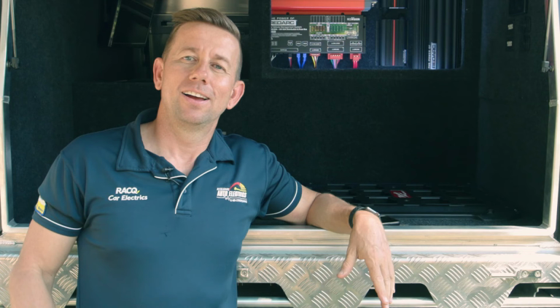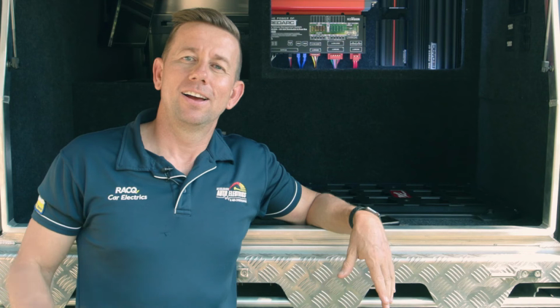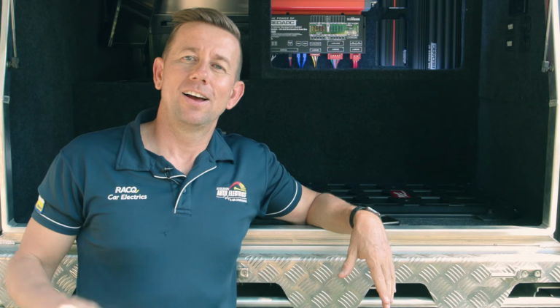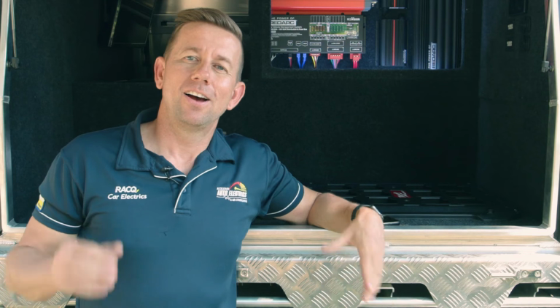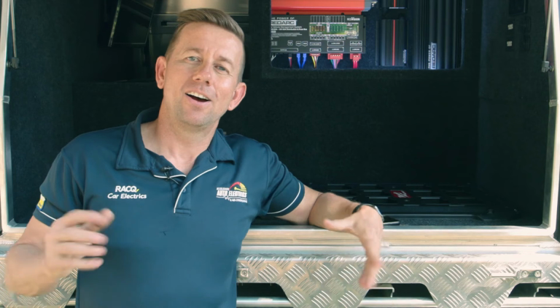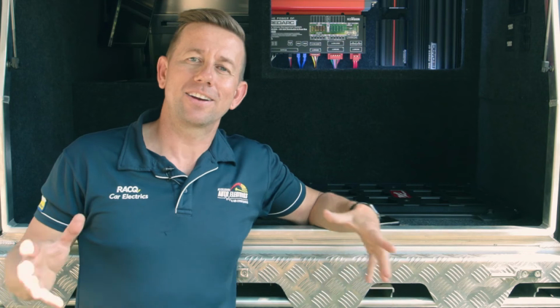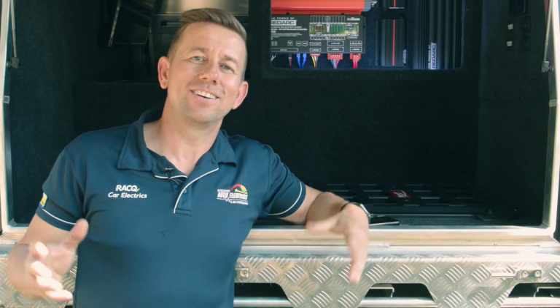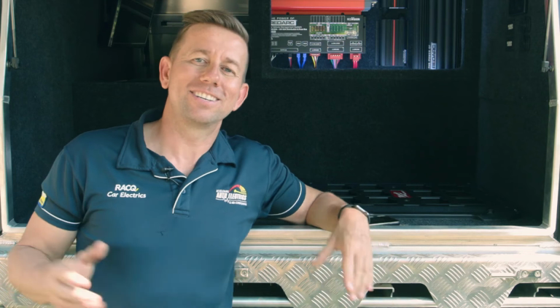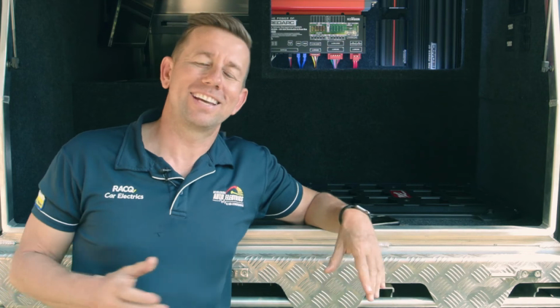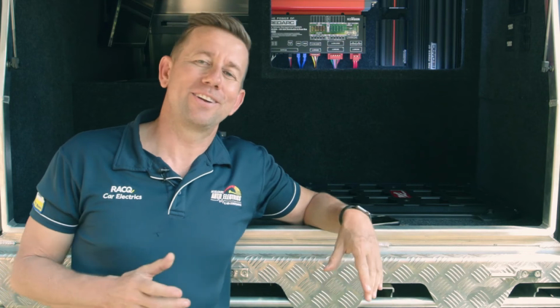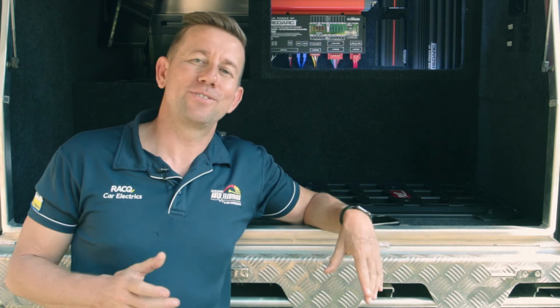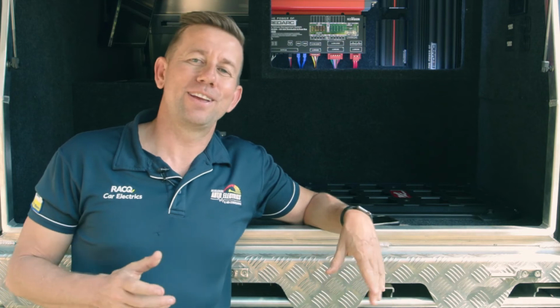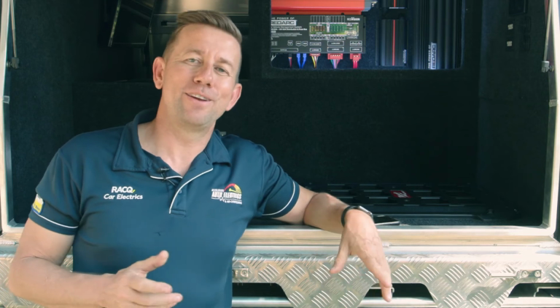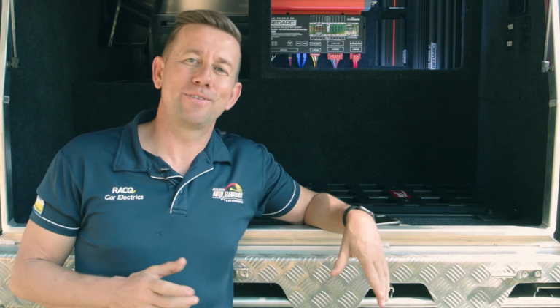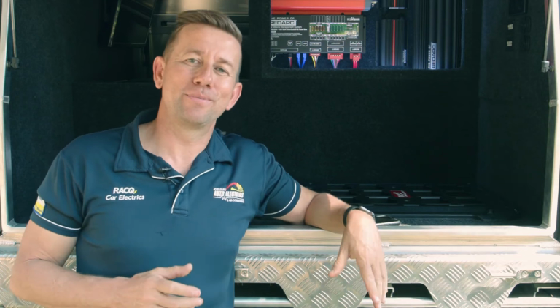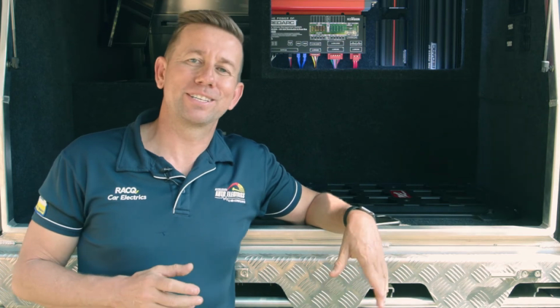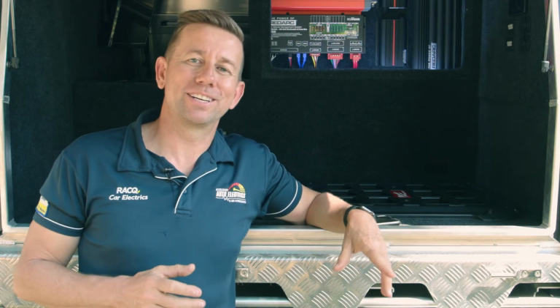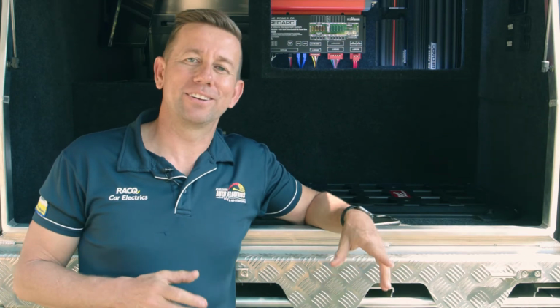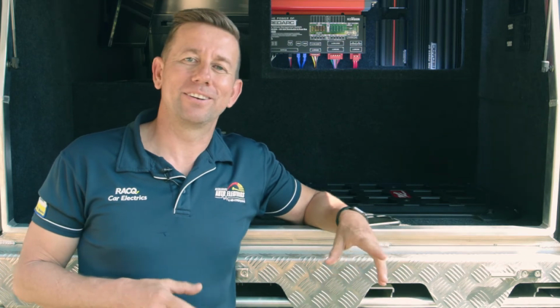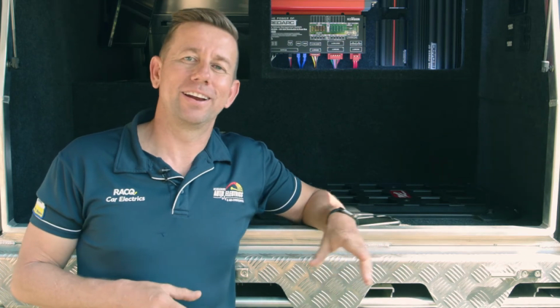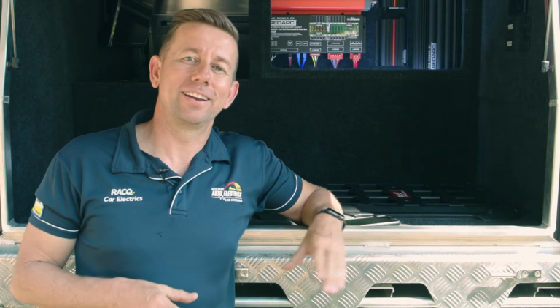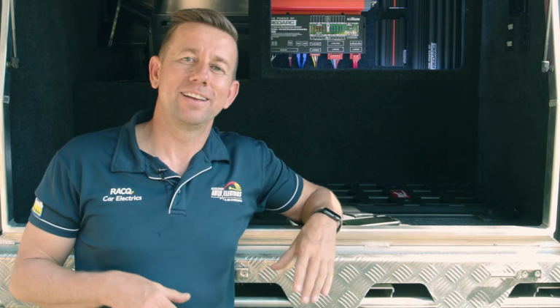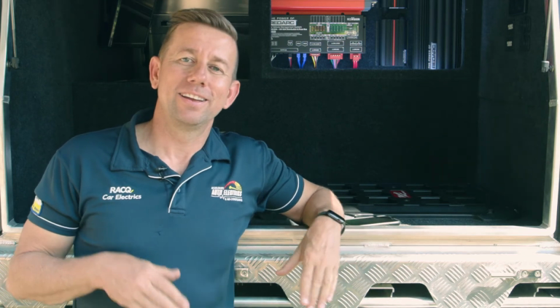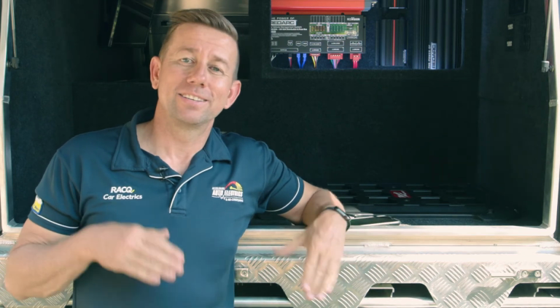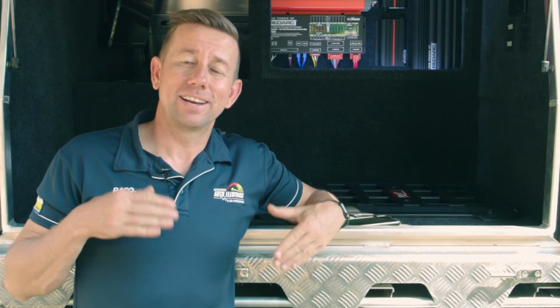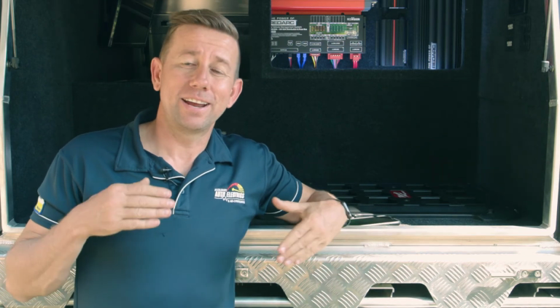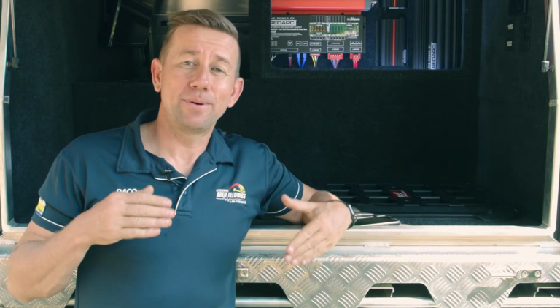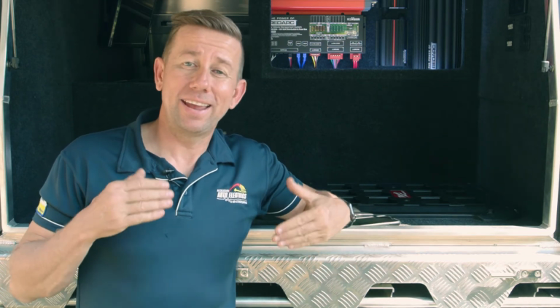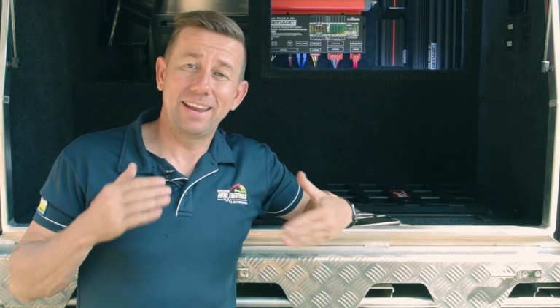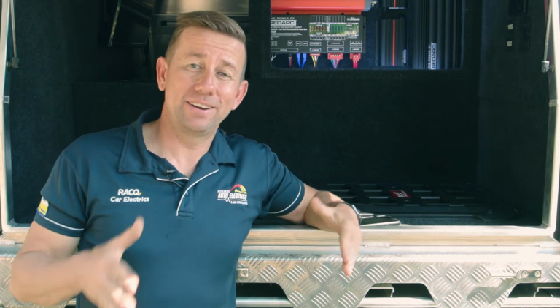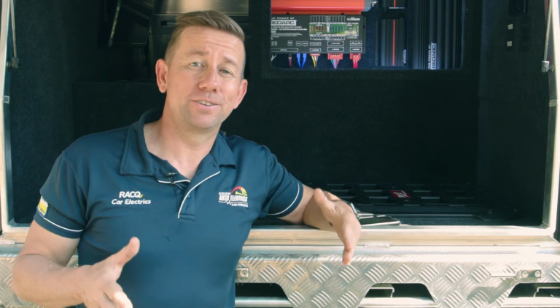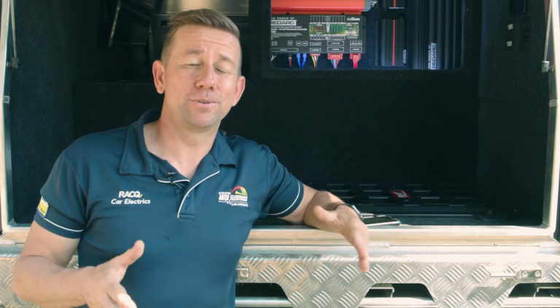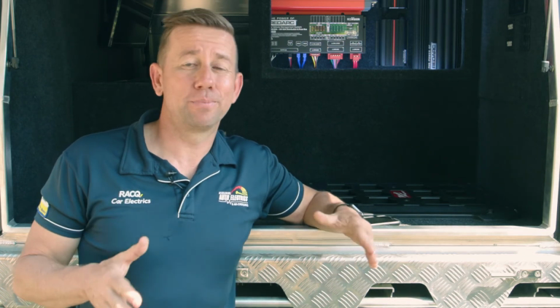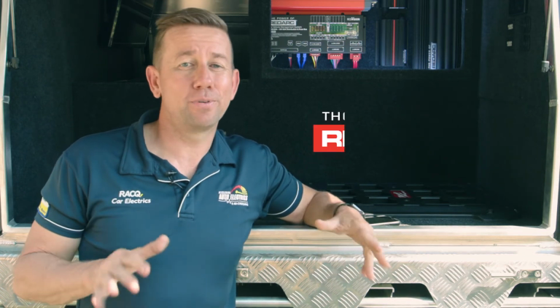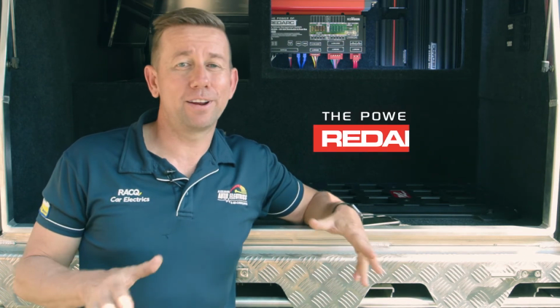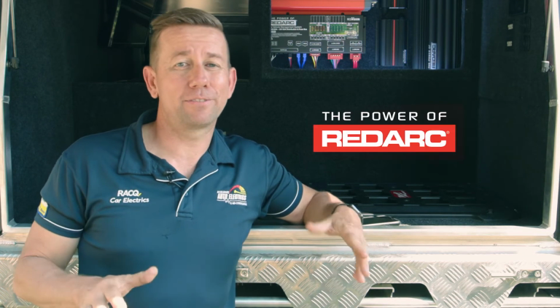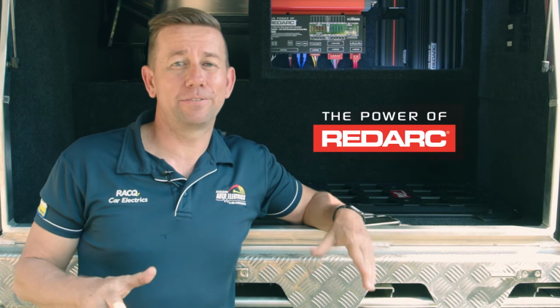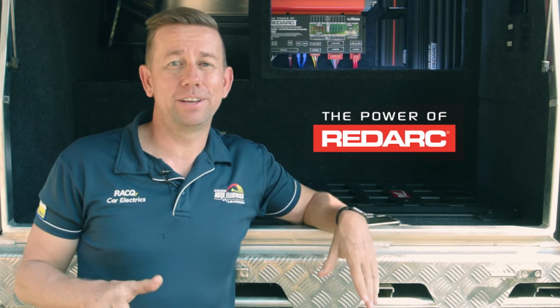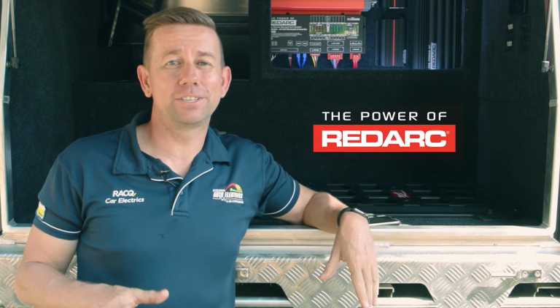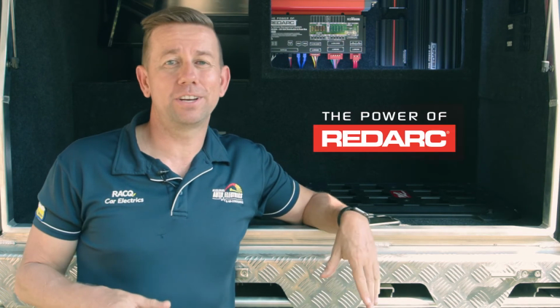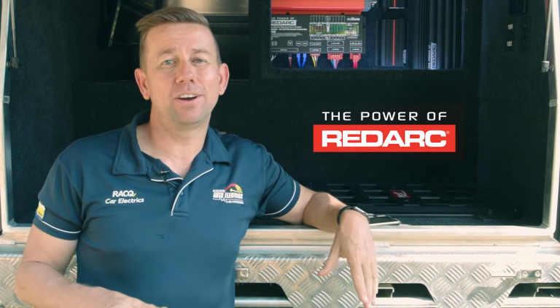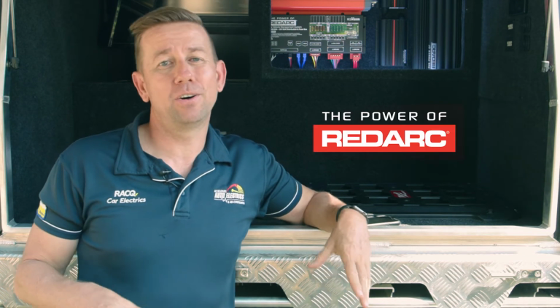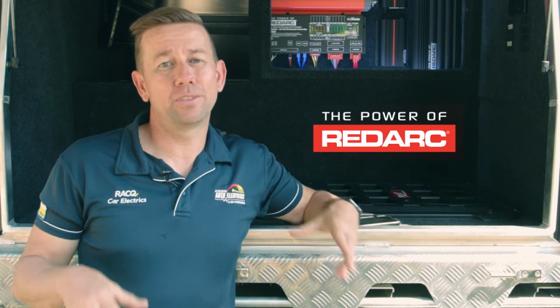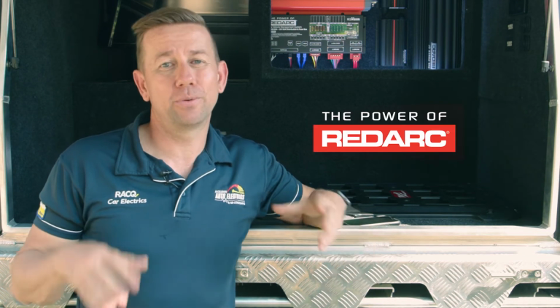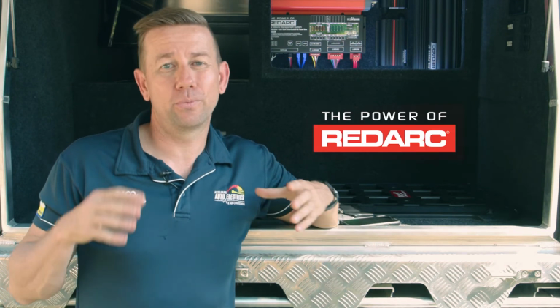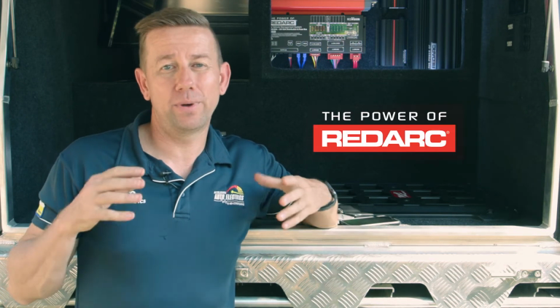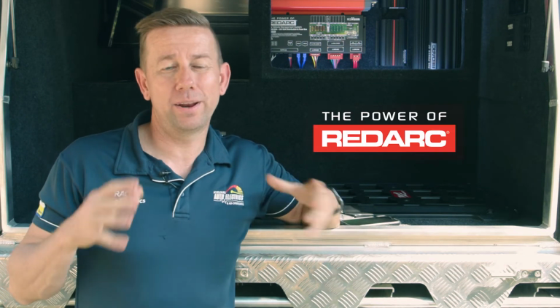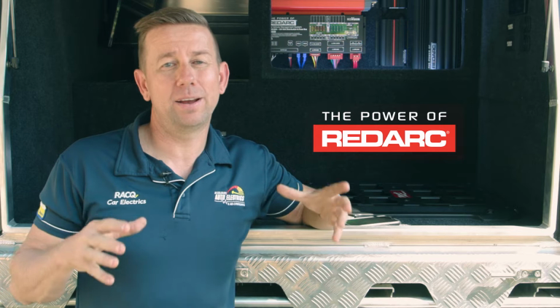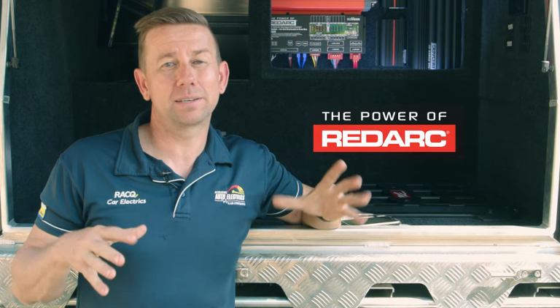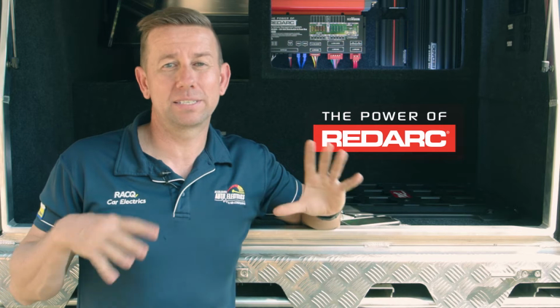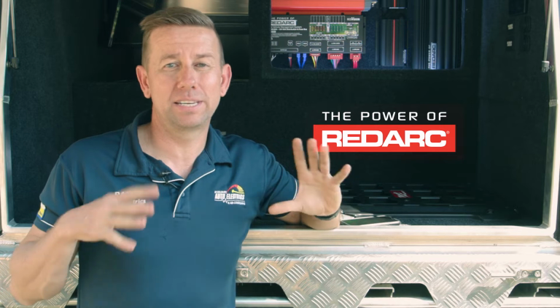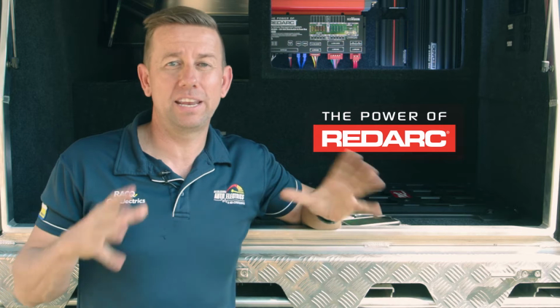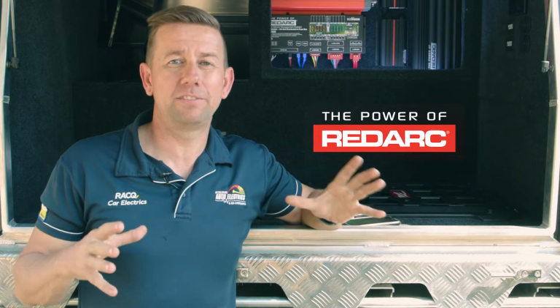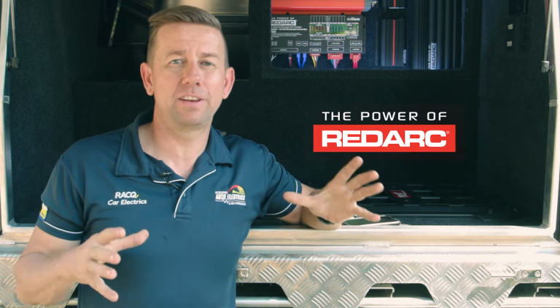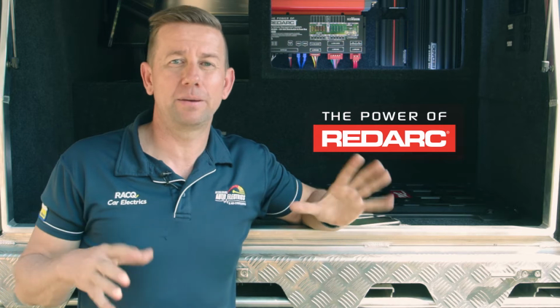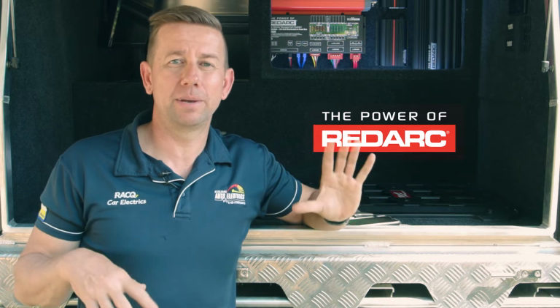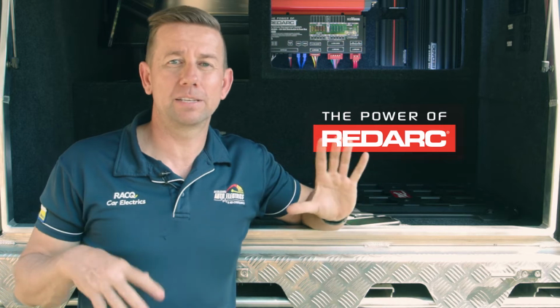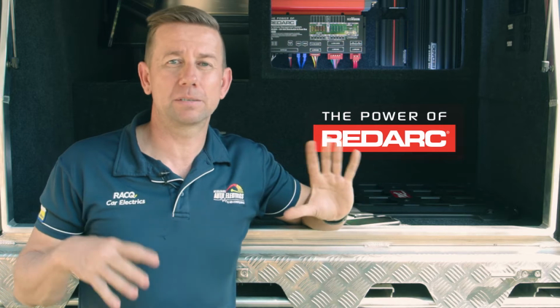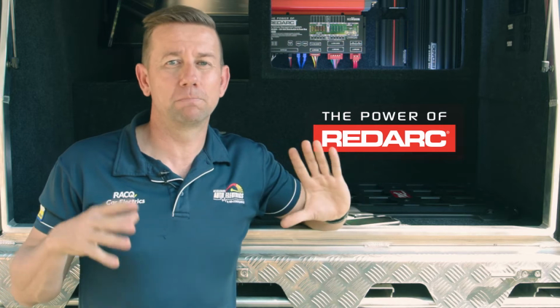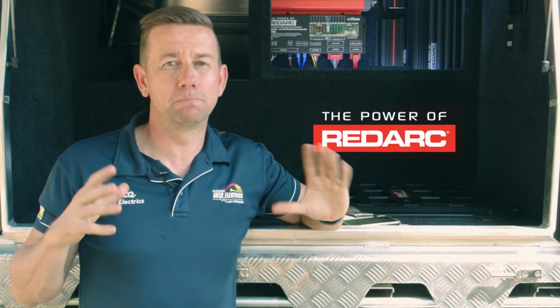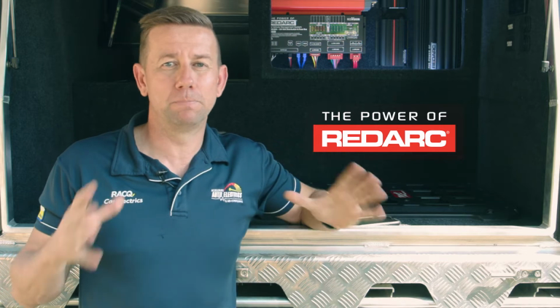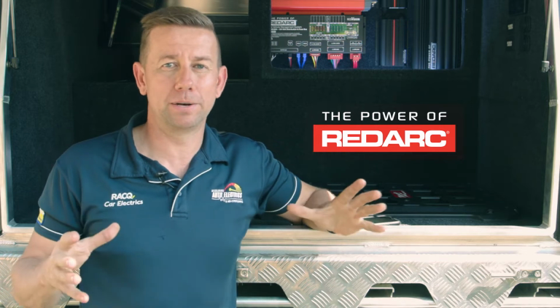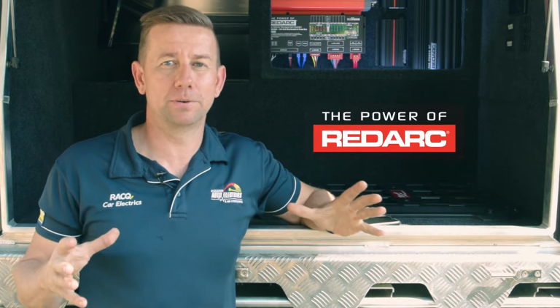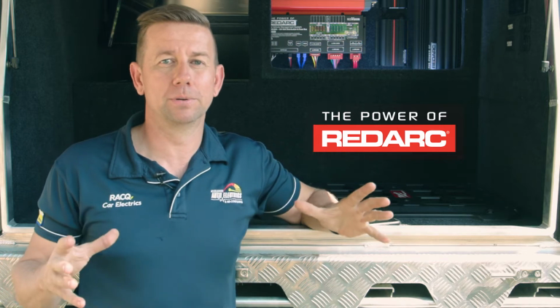Hi guys, Andrew here from Accelerate. Today we're here to do a product feature on the RedArc TVMS bundle.